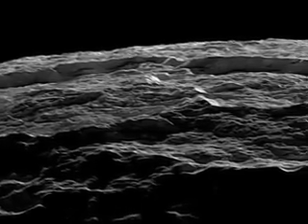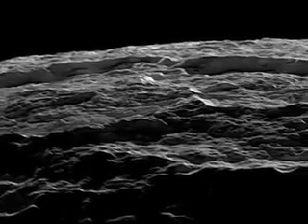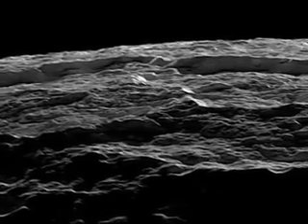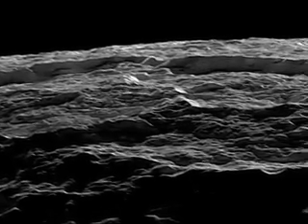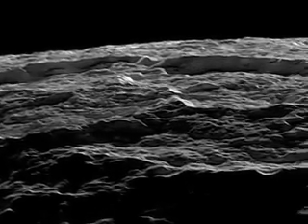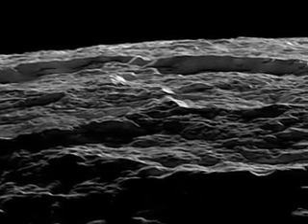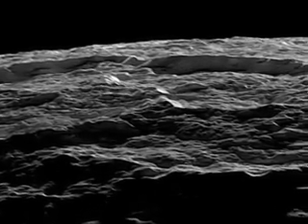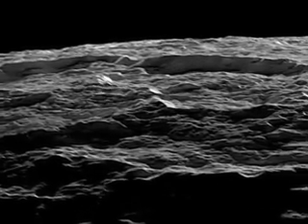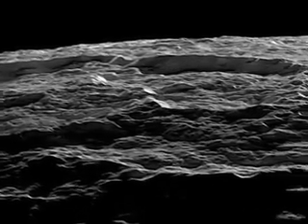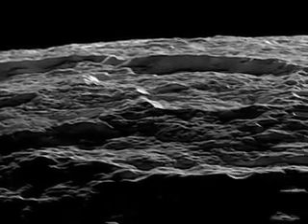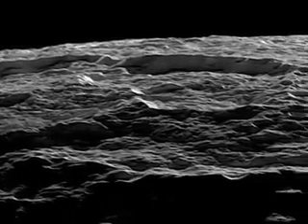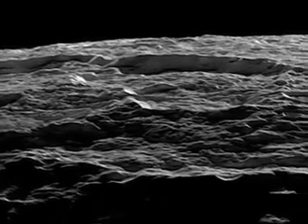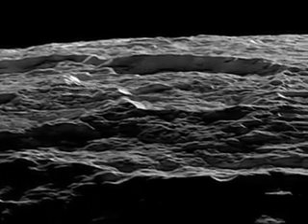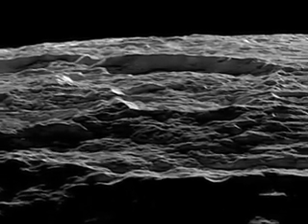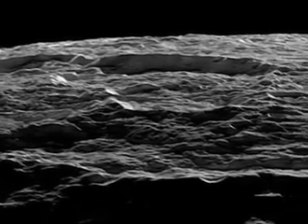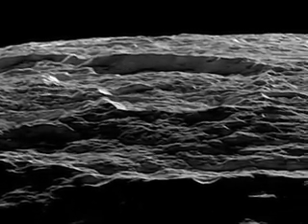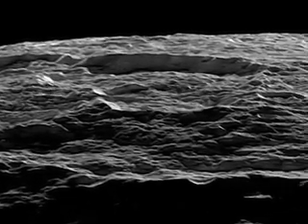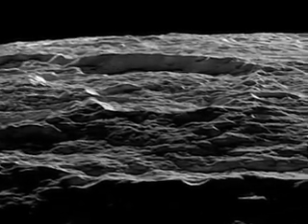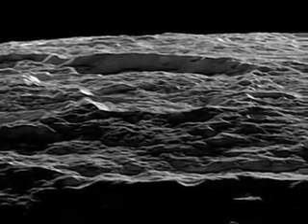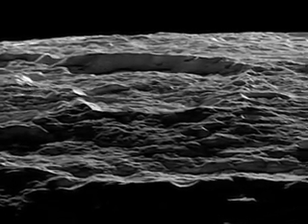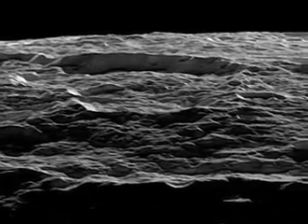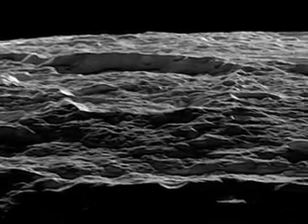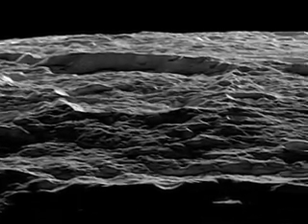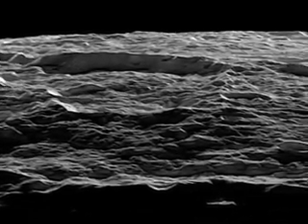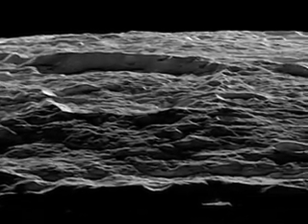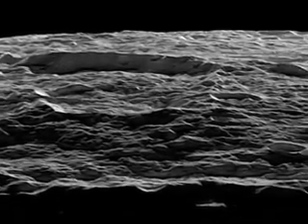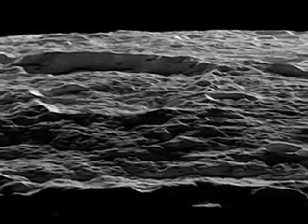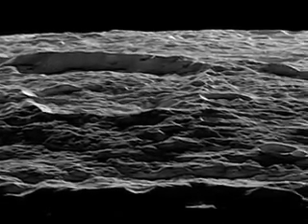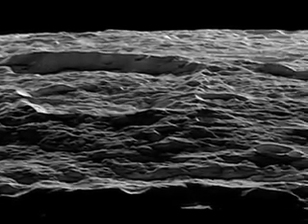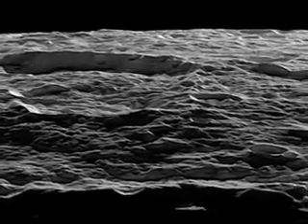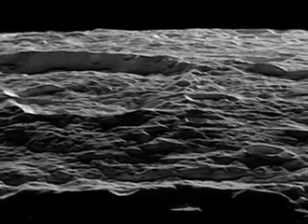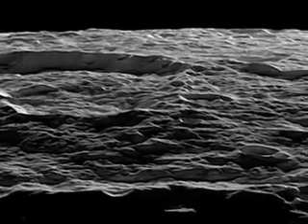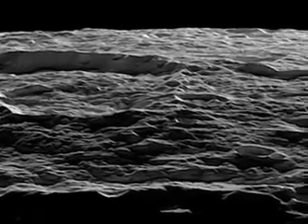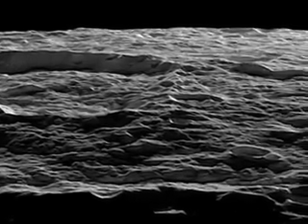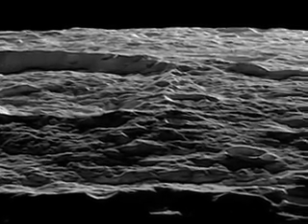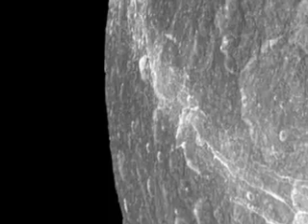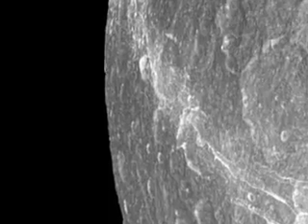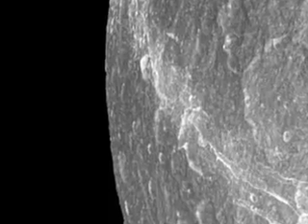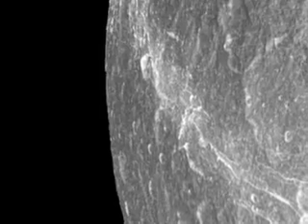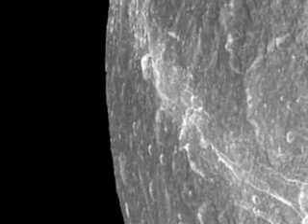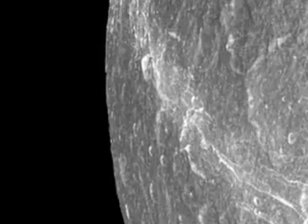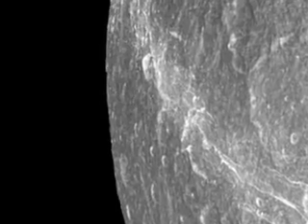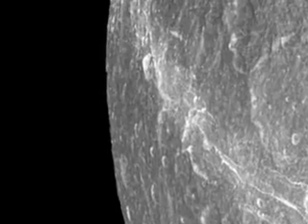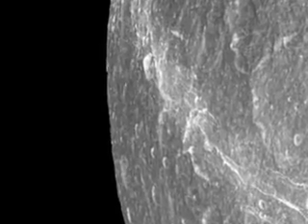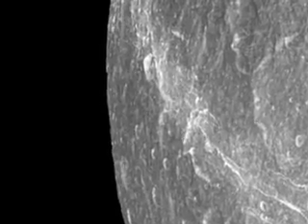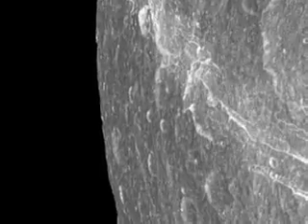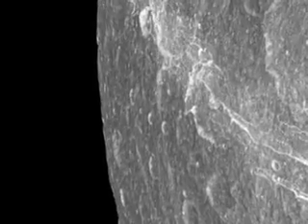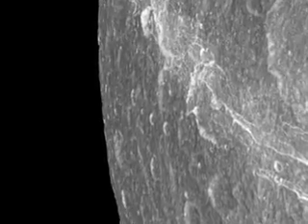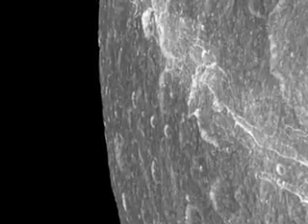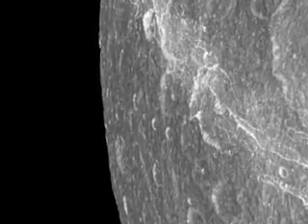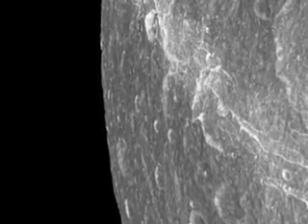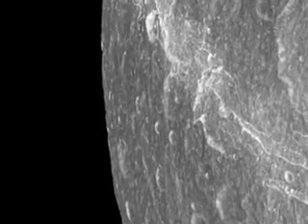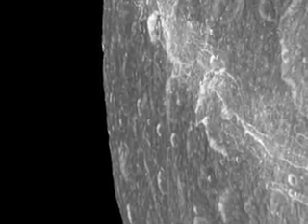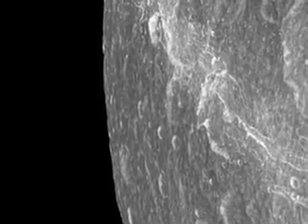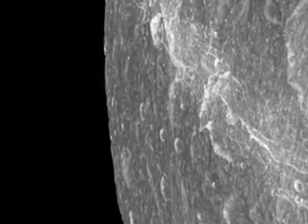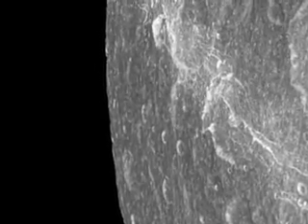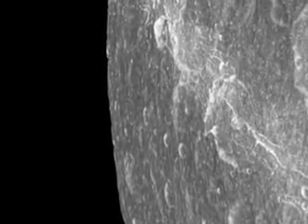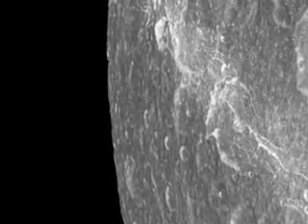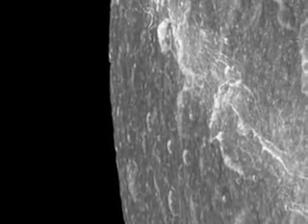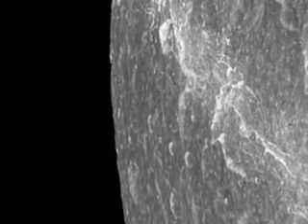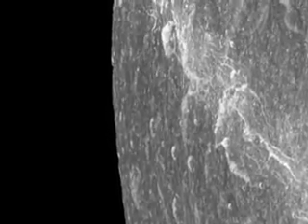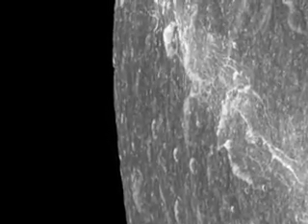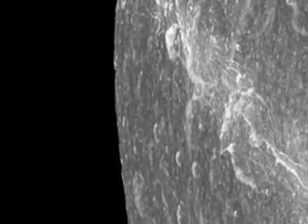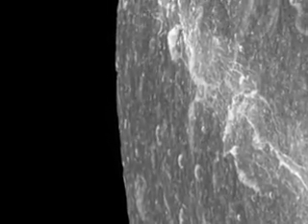Tectonic activity causes striking cracks and fractures. Streaky terrain dominates one whole side of the moon.